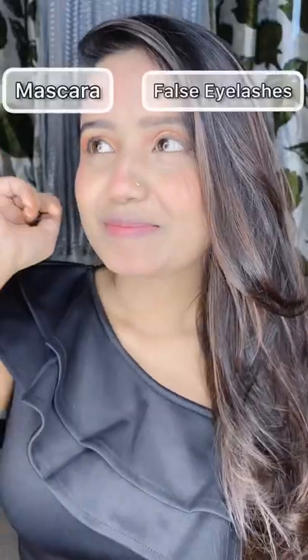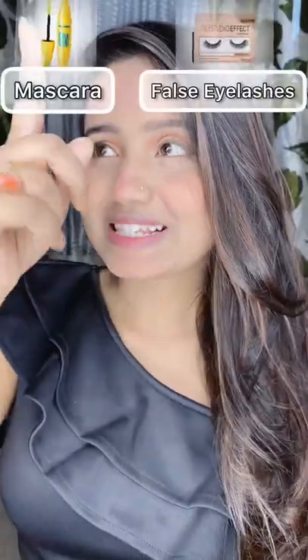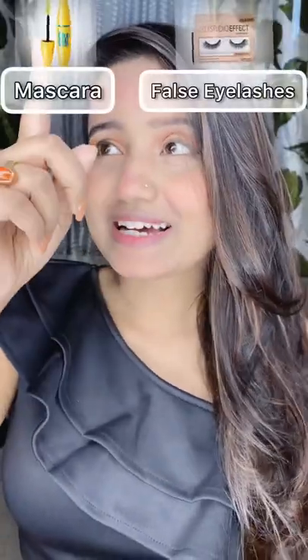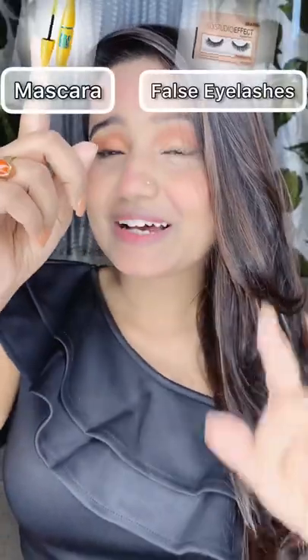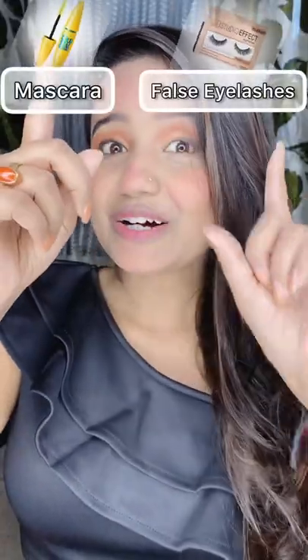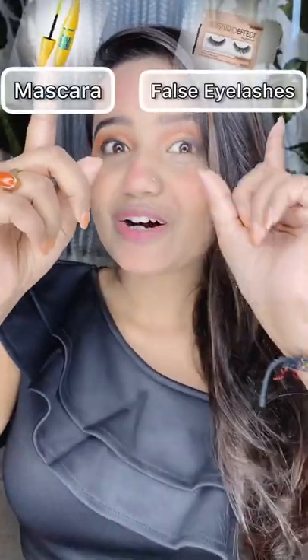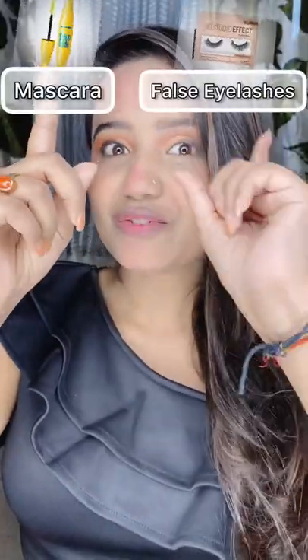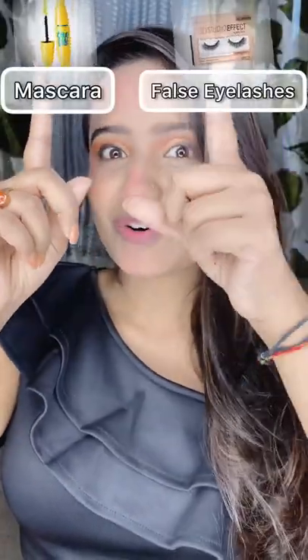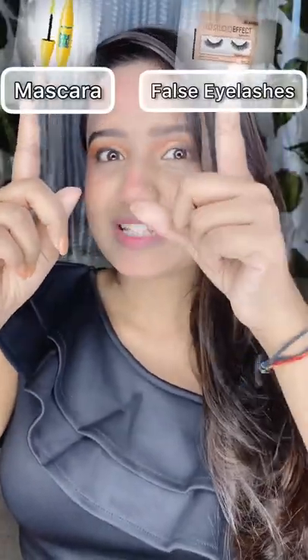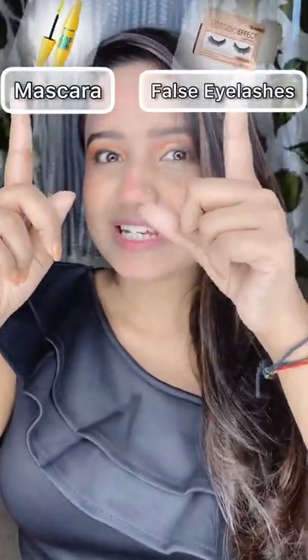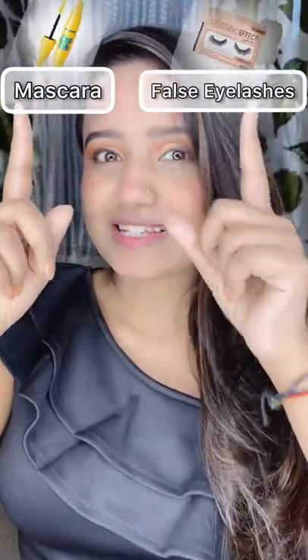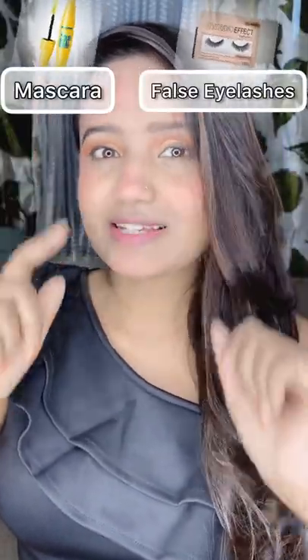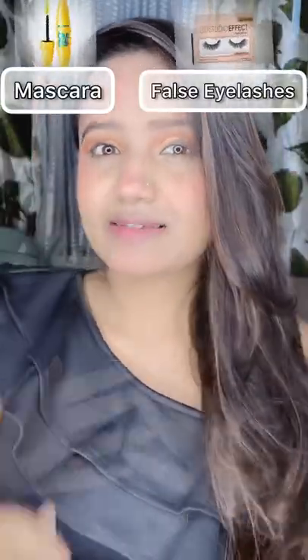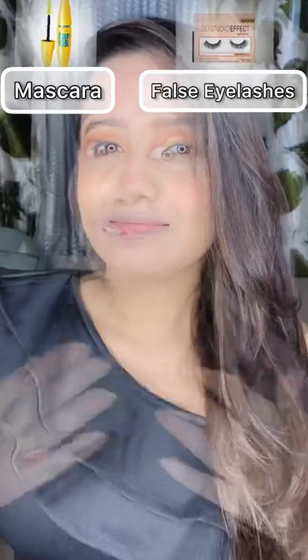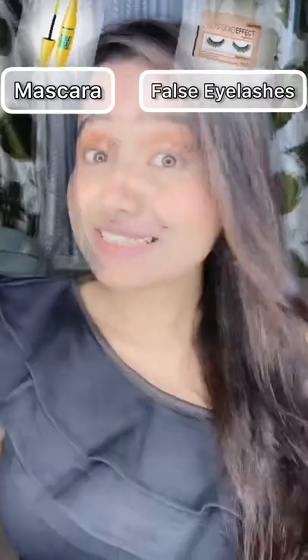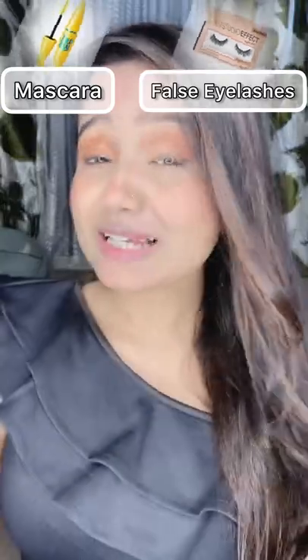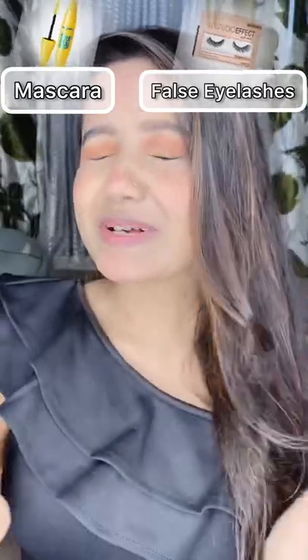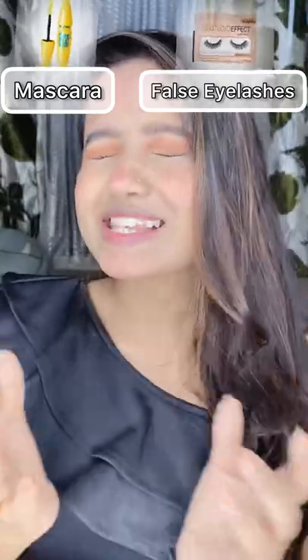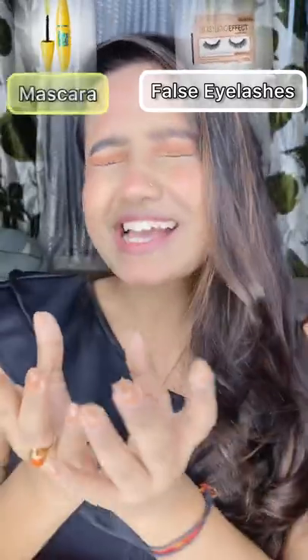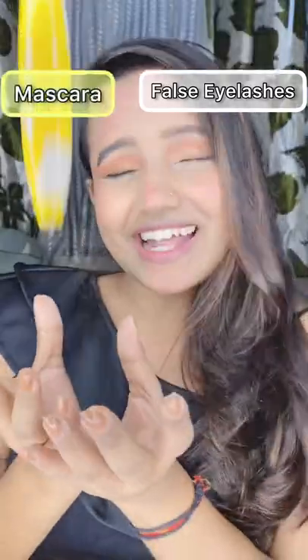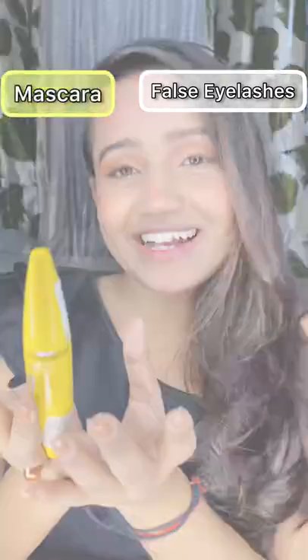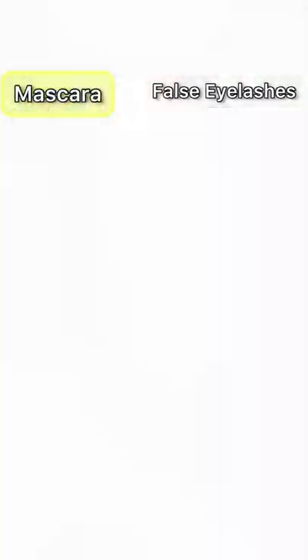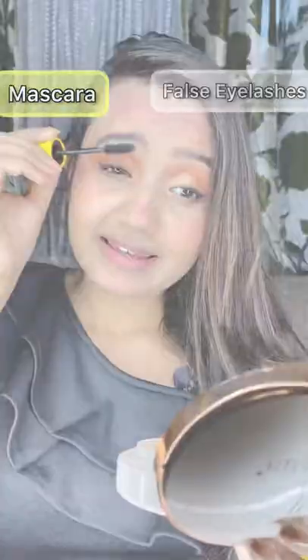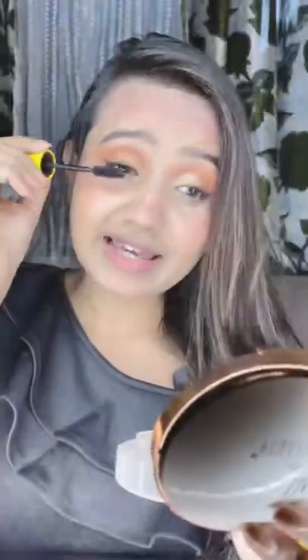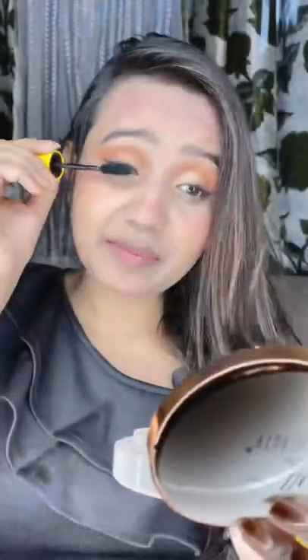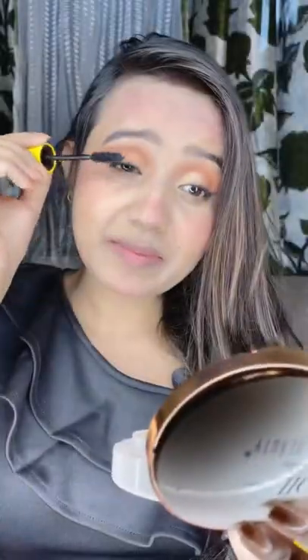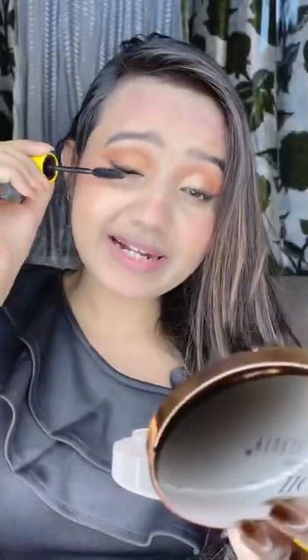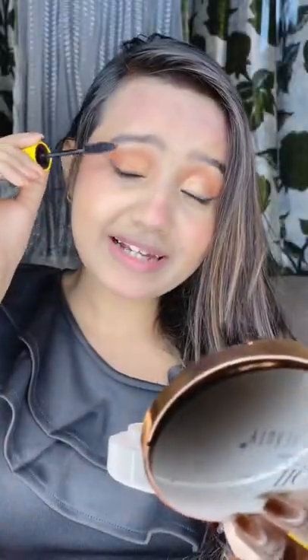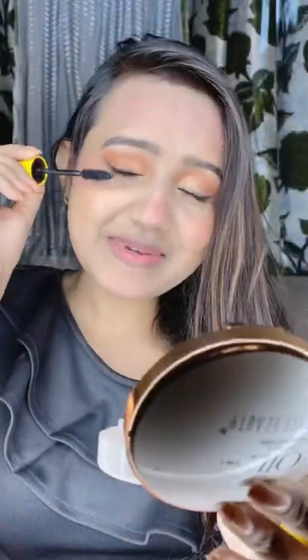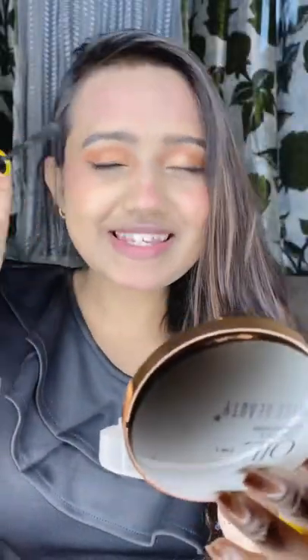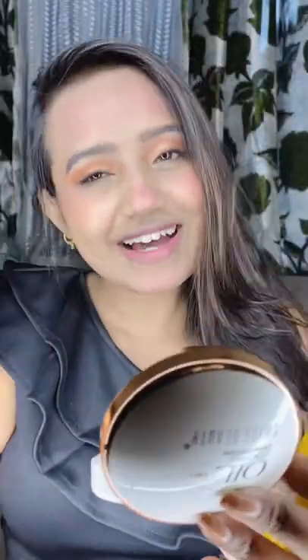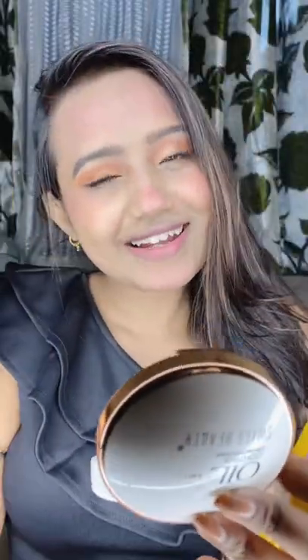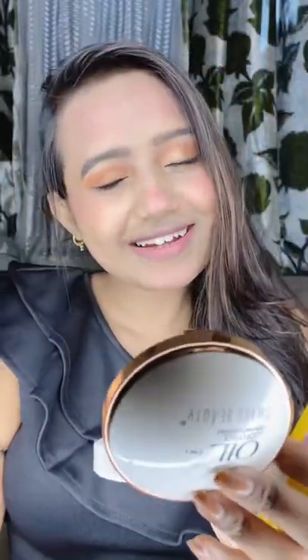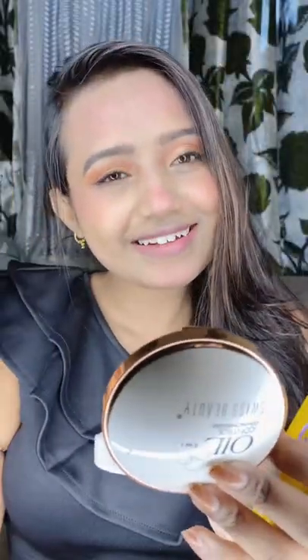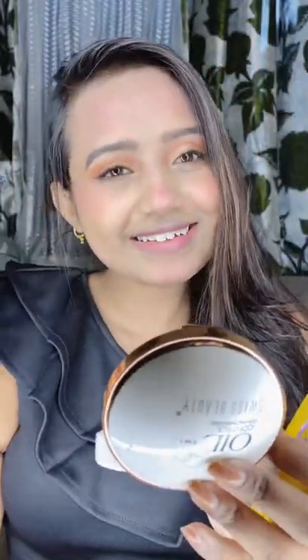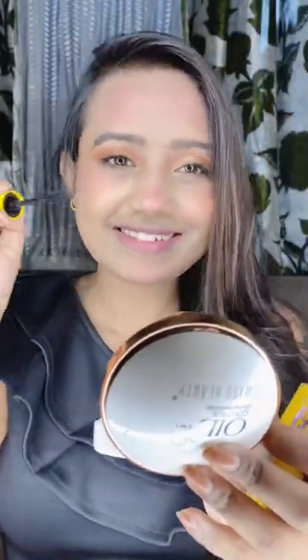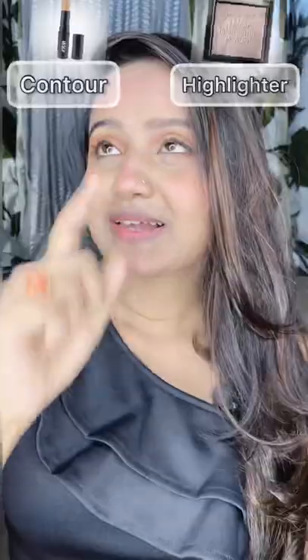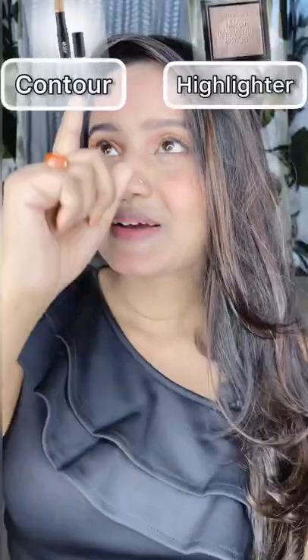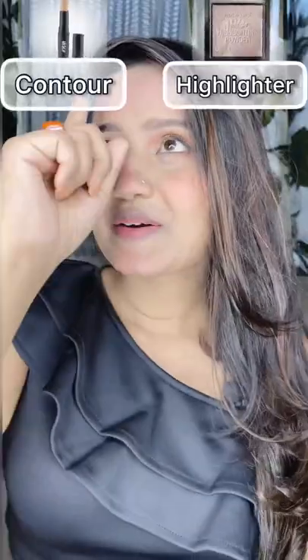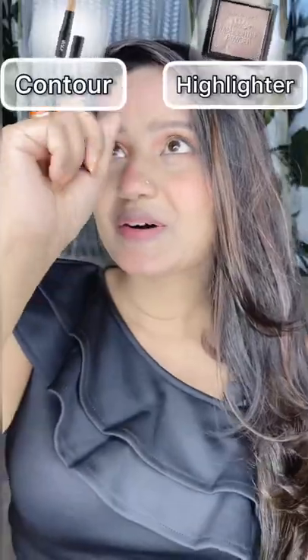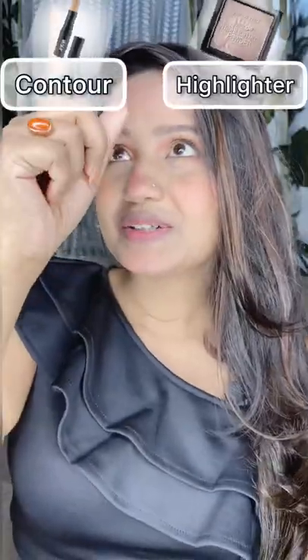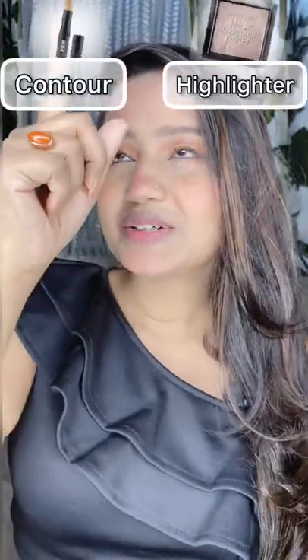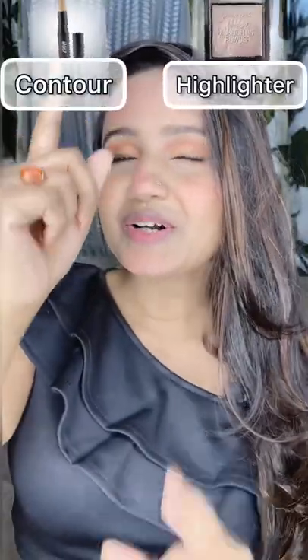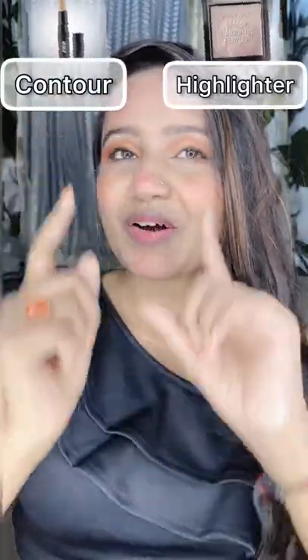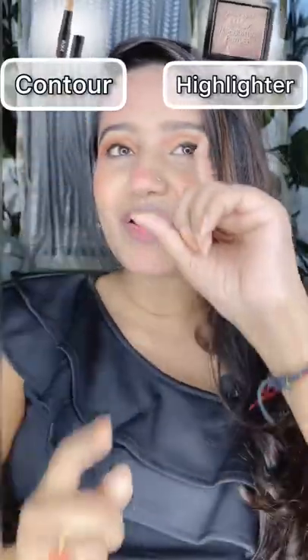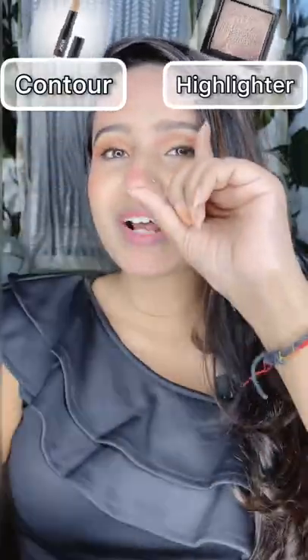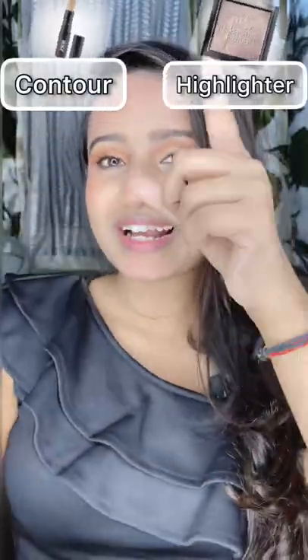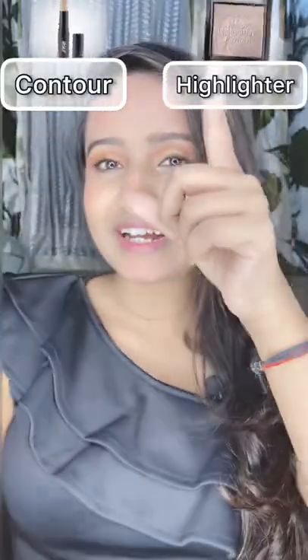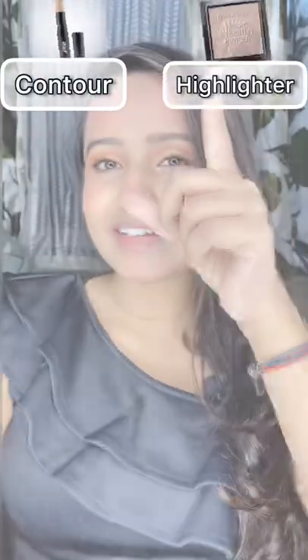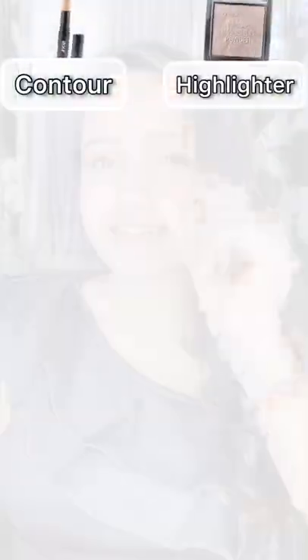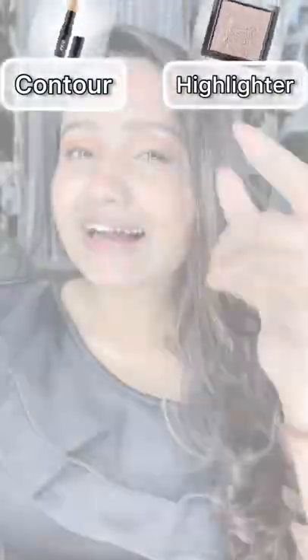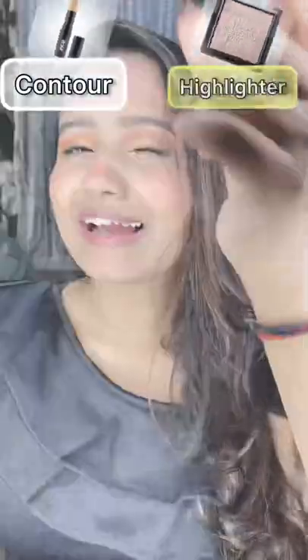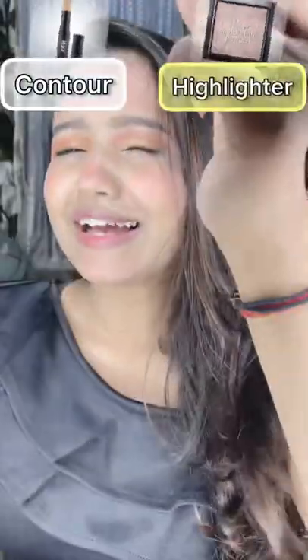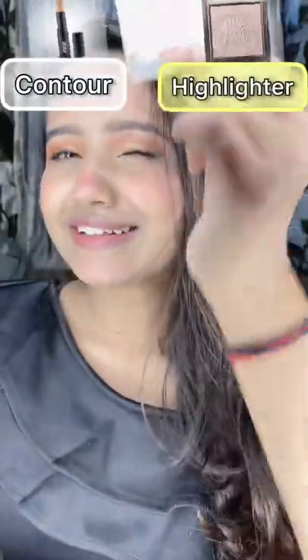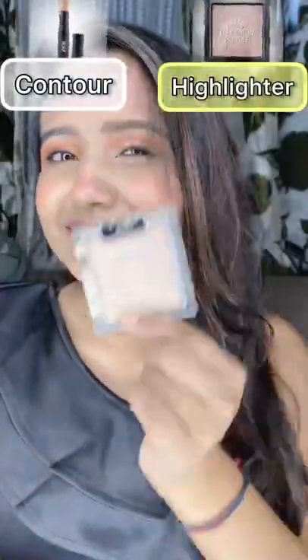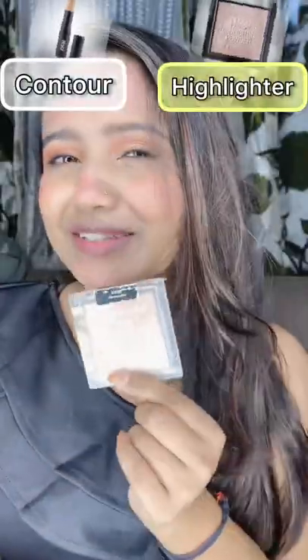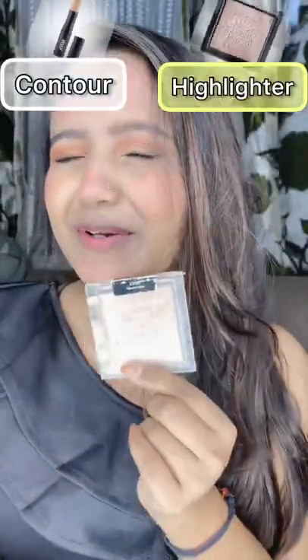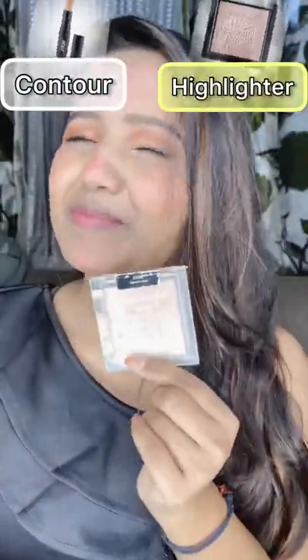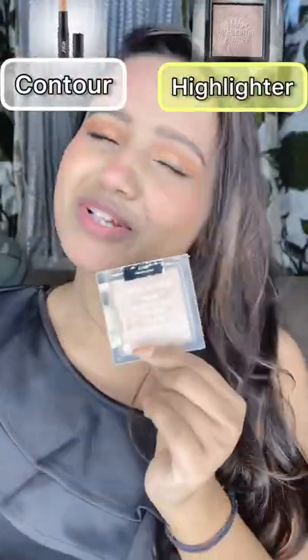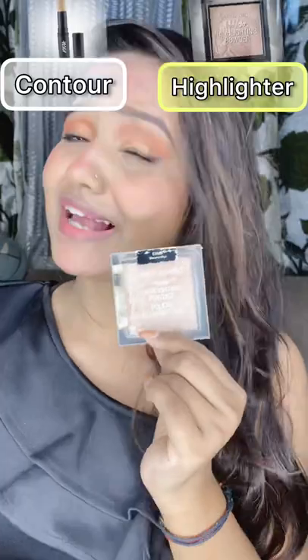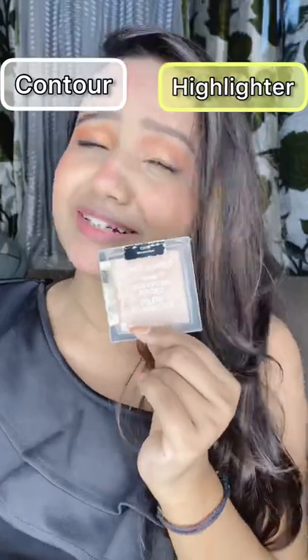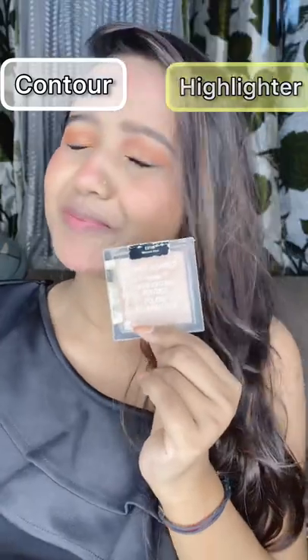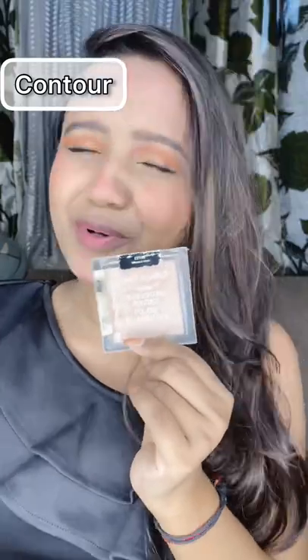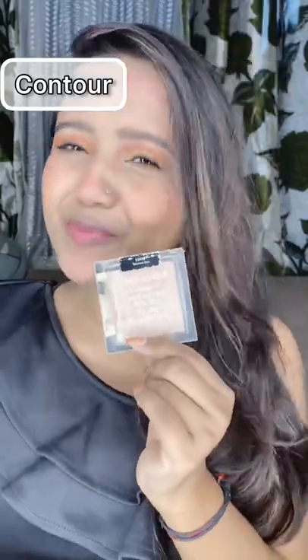Mascara and false lashes — obviously mascara. This is my plain mascara. Contour and highlighter — highlighter, because I like highlighter.